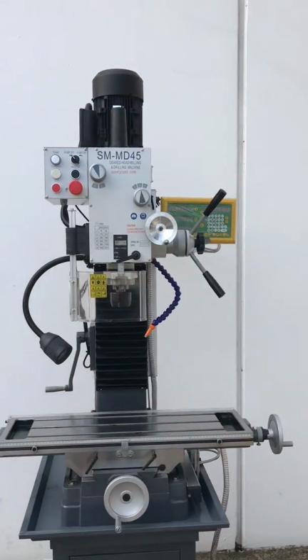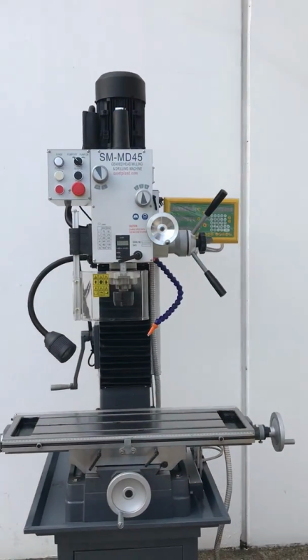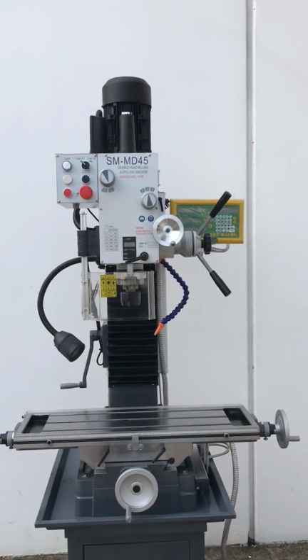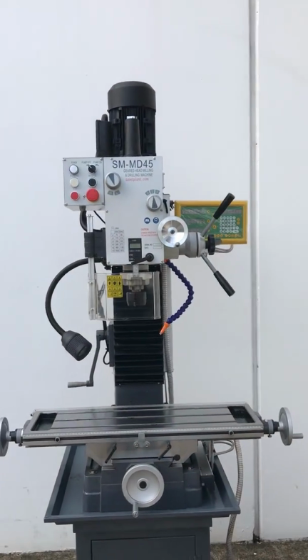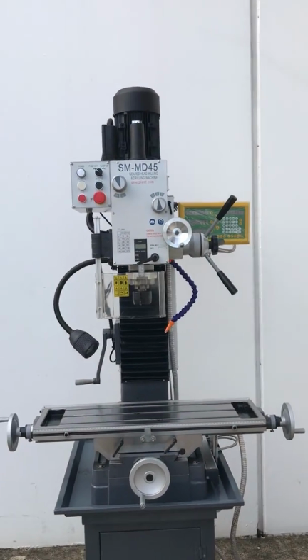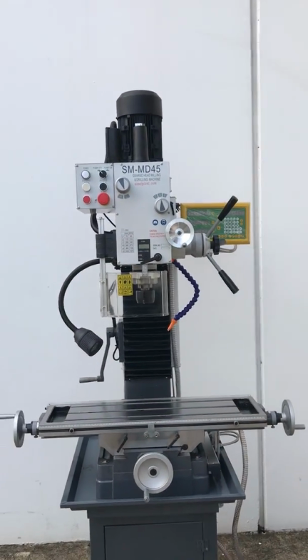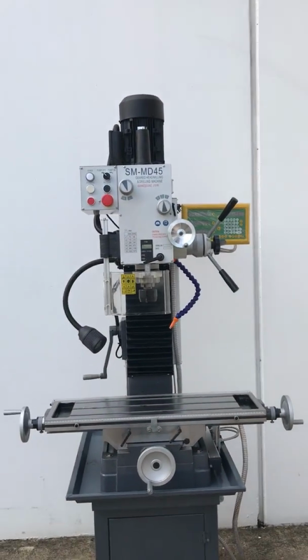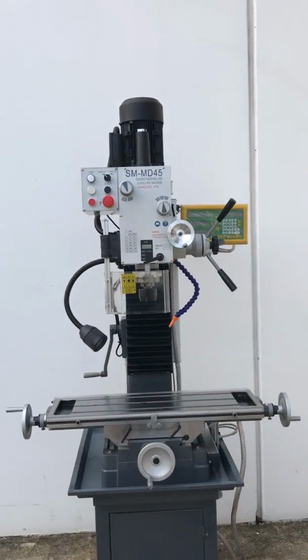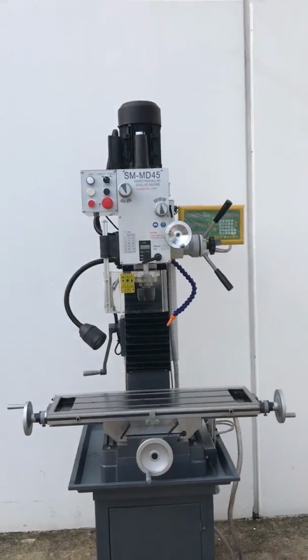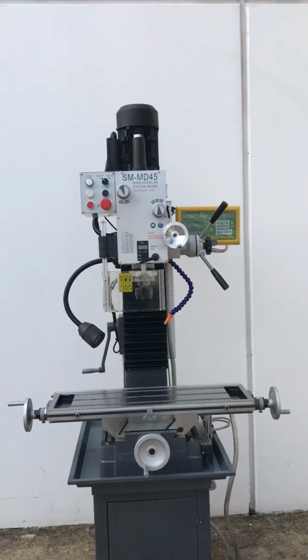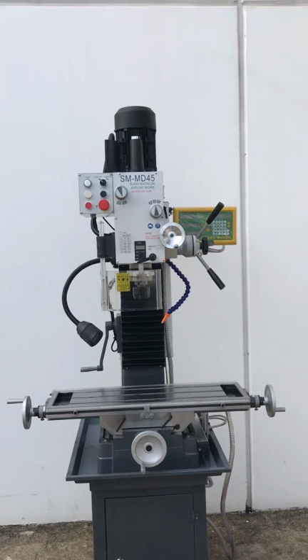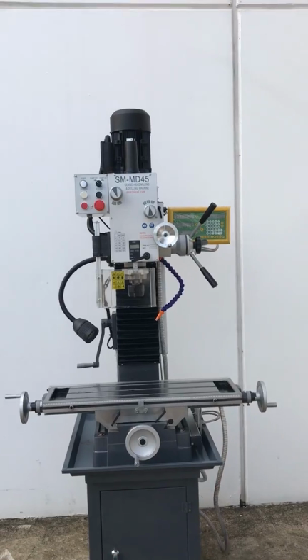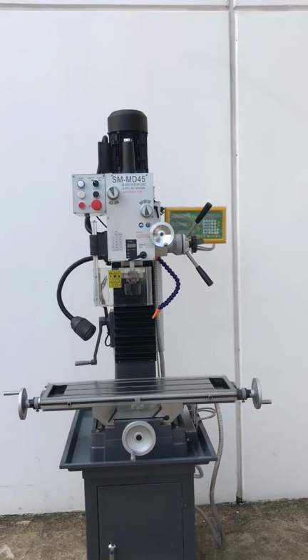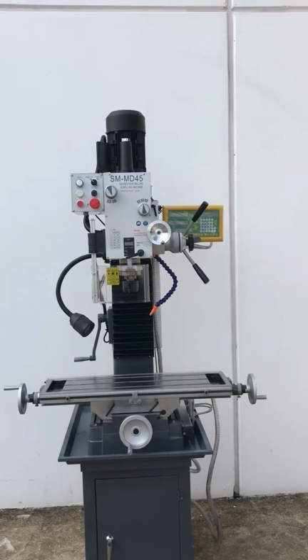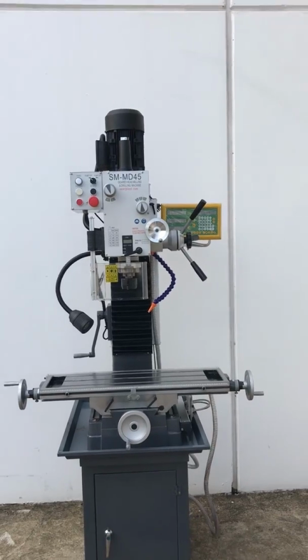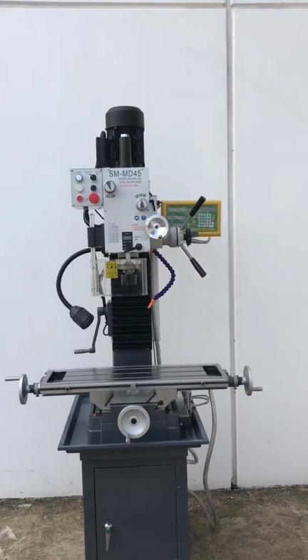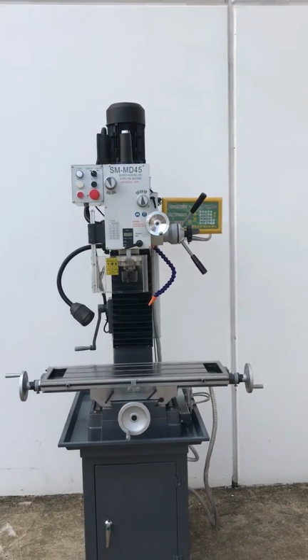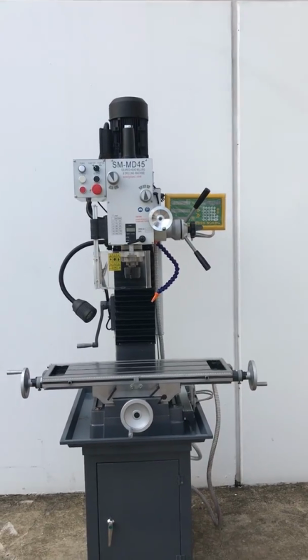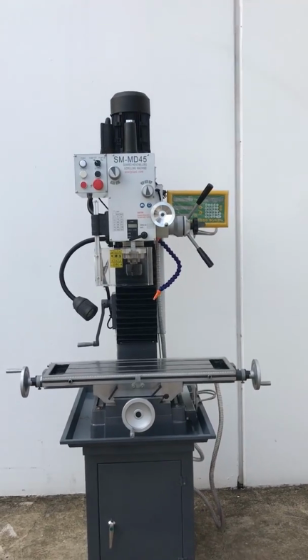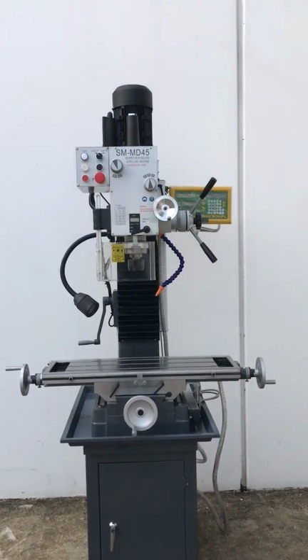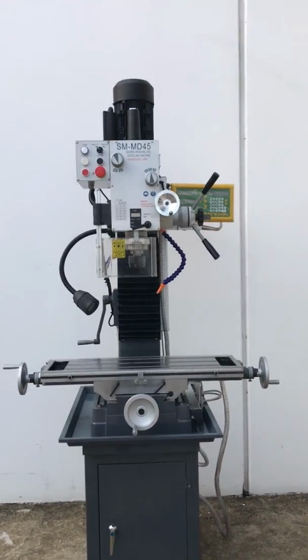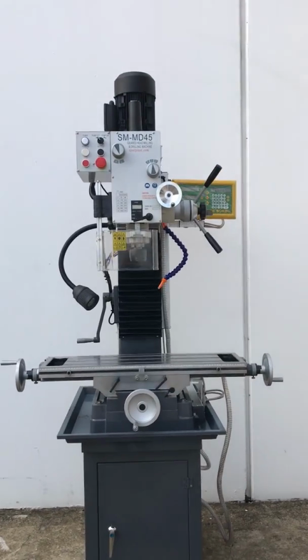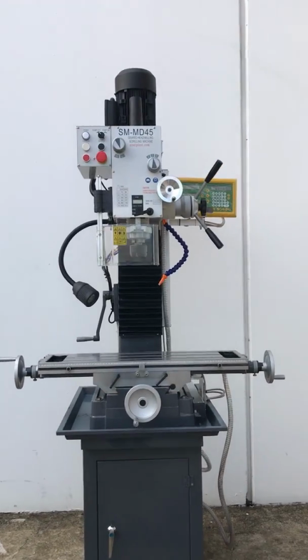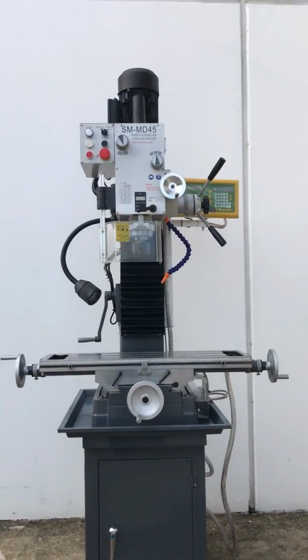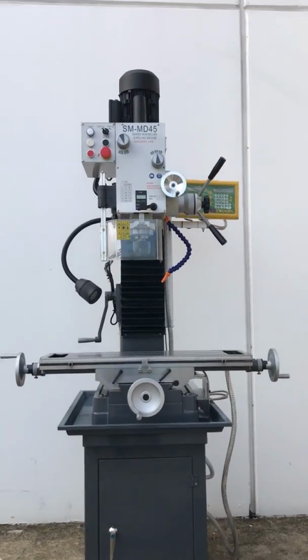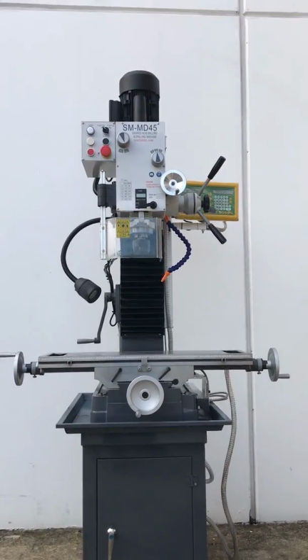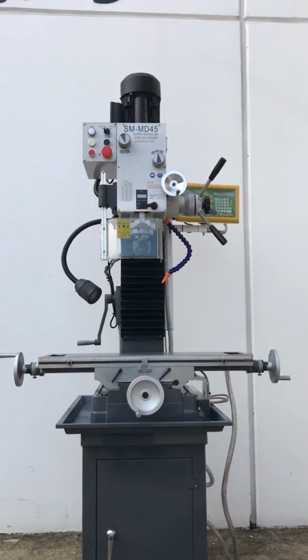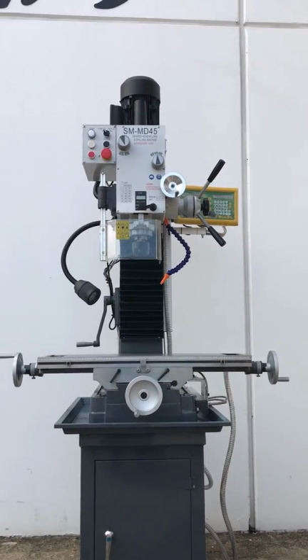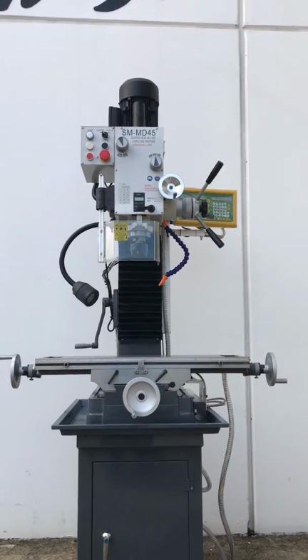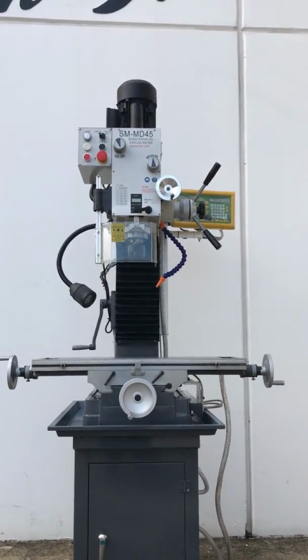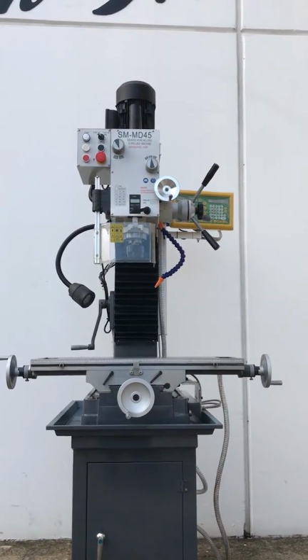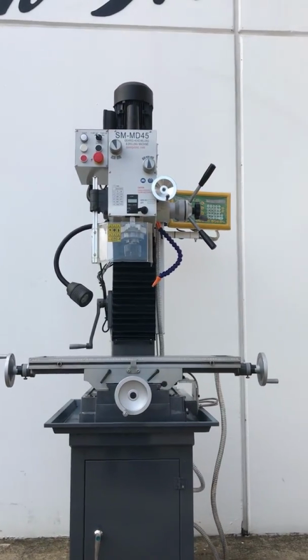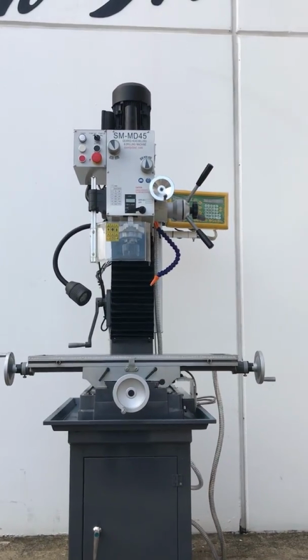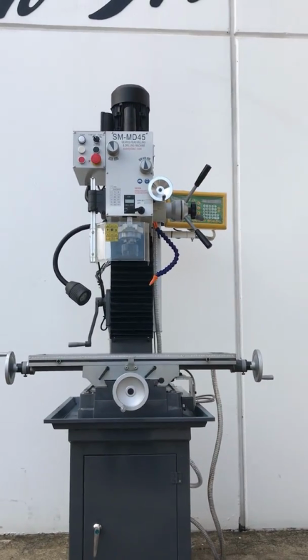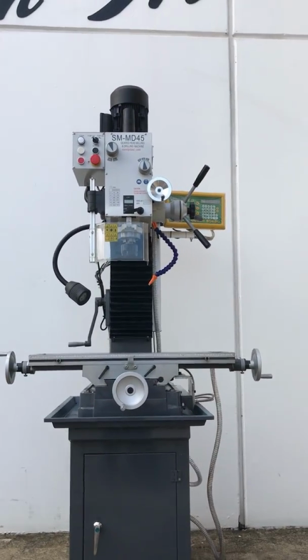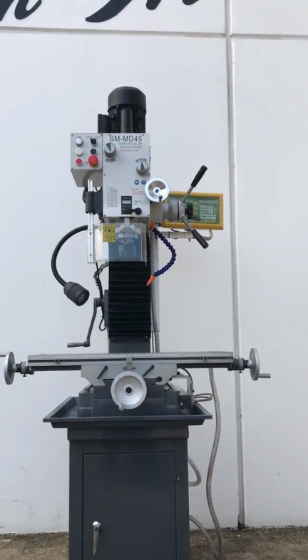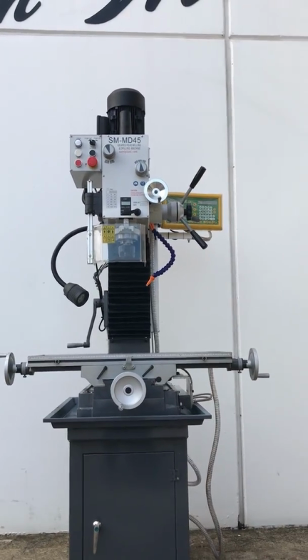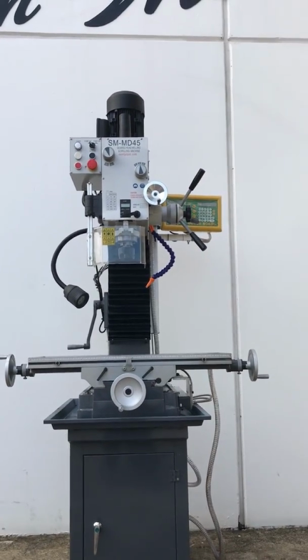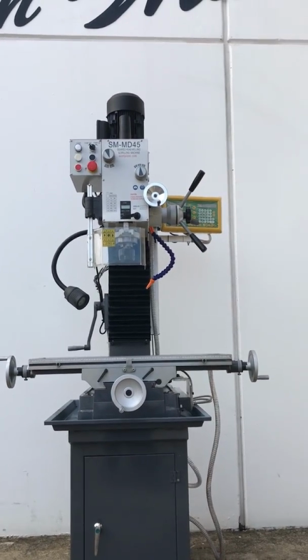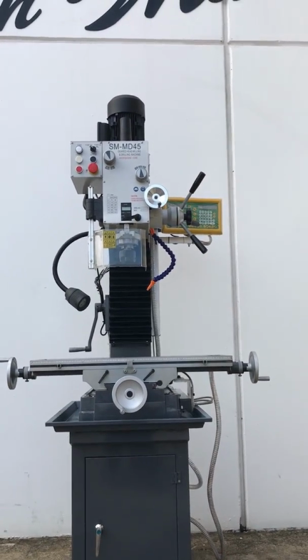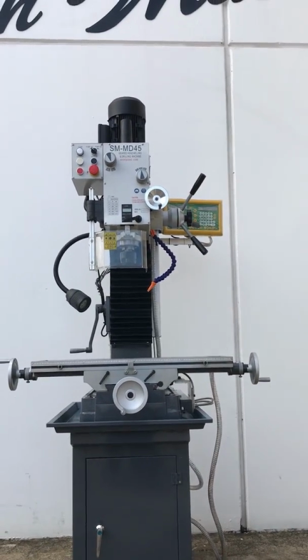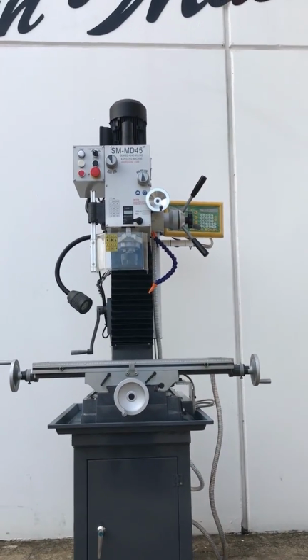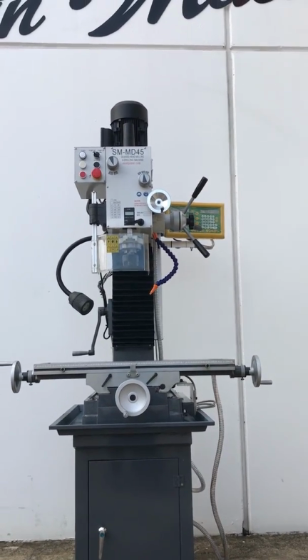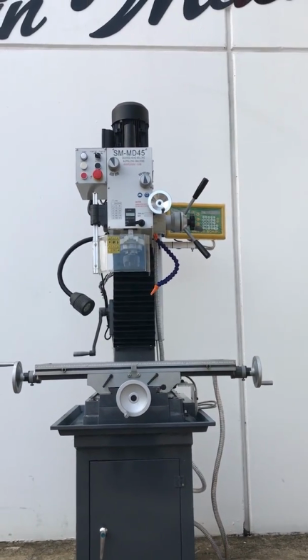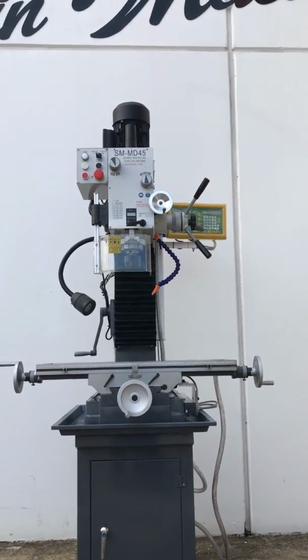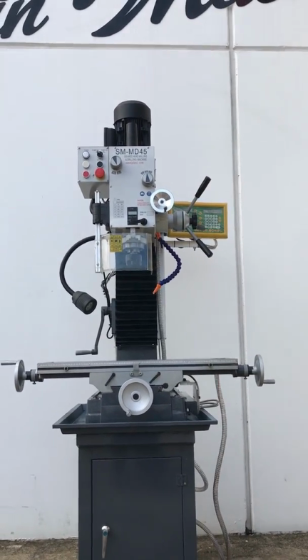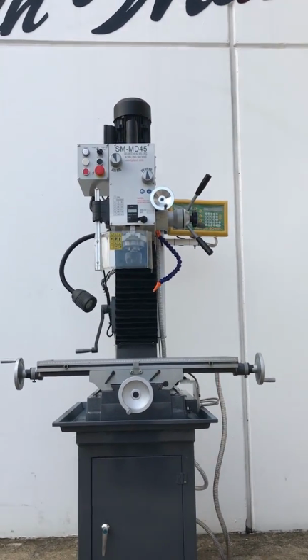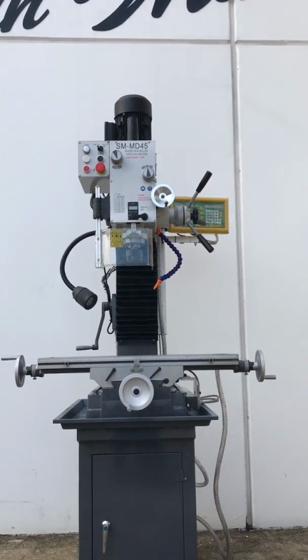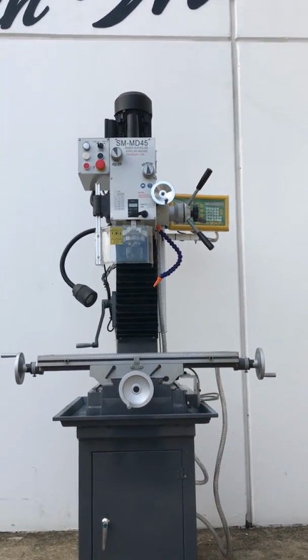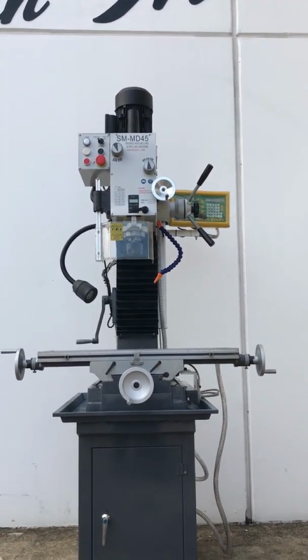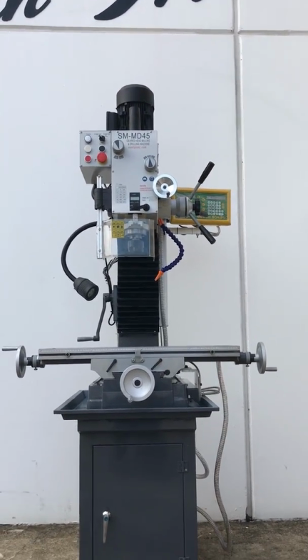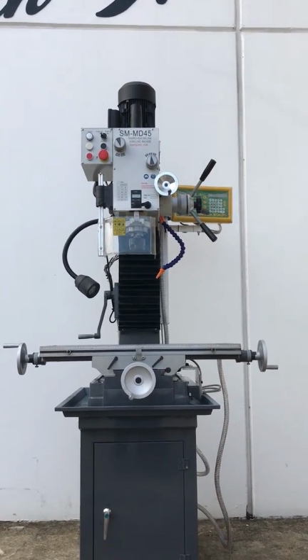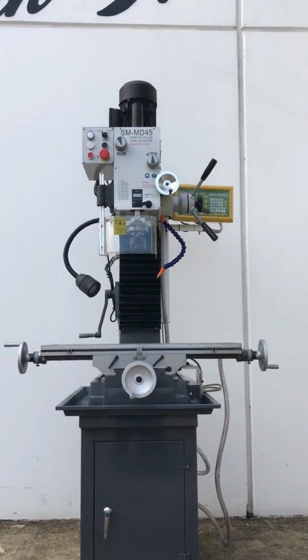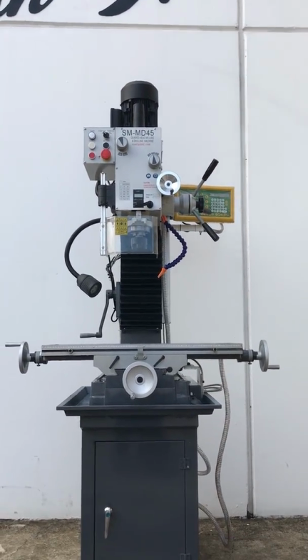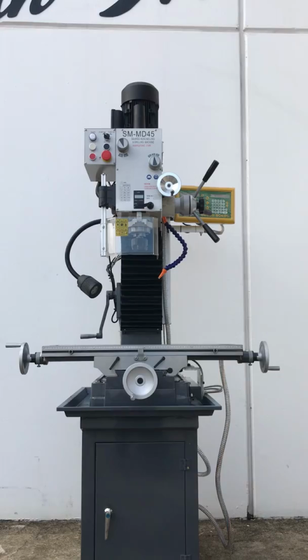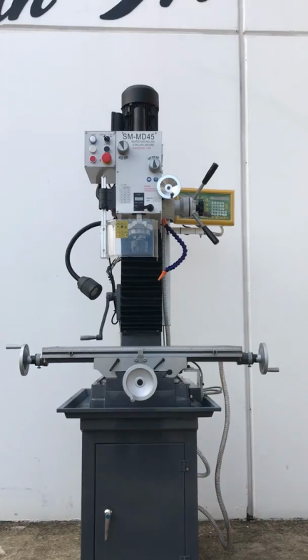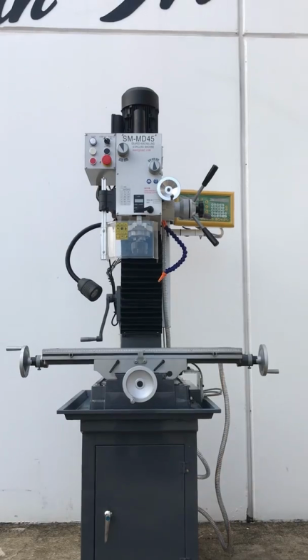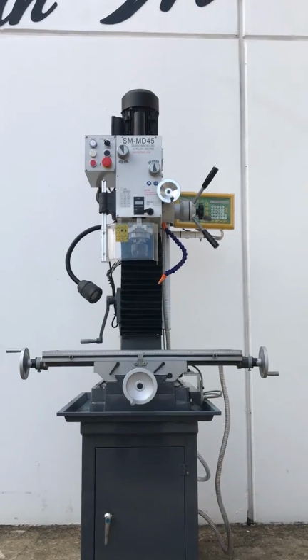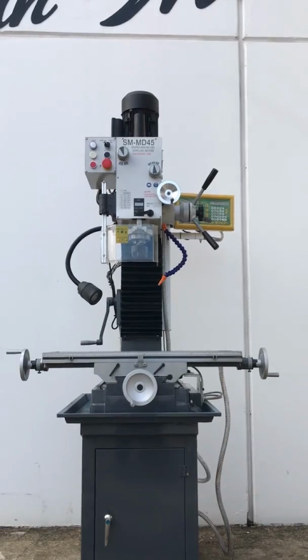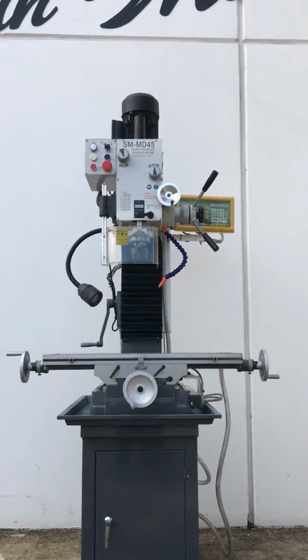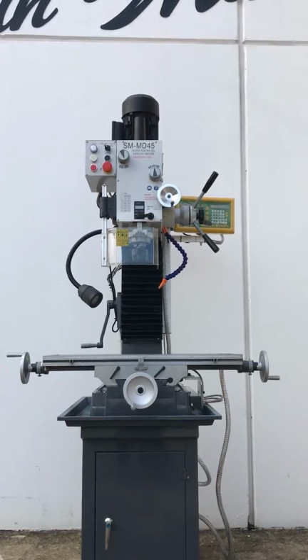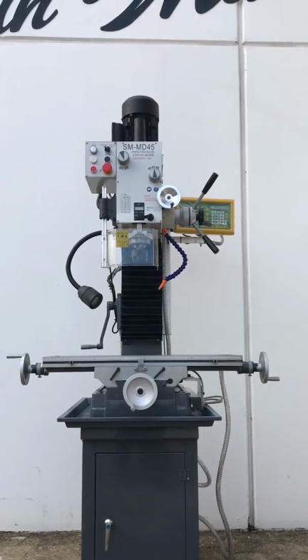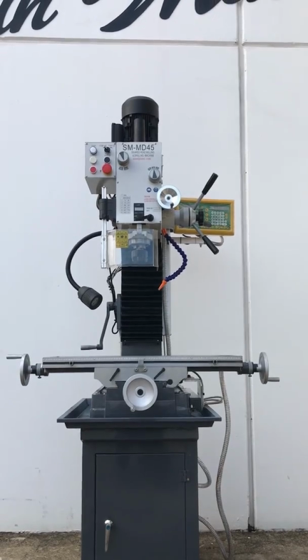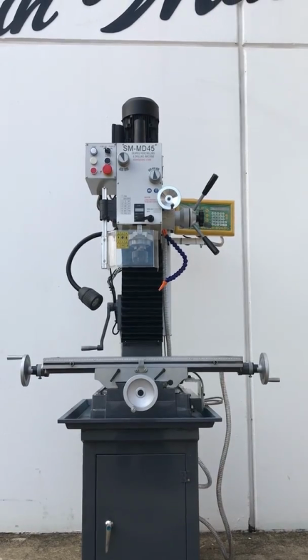So jump onto assetplan.com, have a look and see the range of mill drills and also metalwork accessories. Thanks and have a great day.